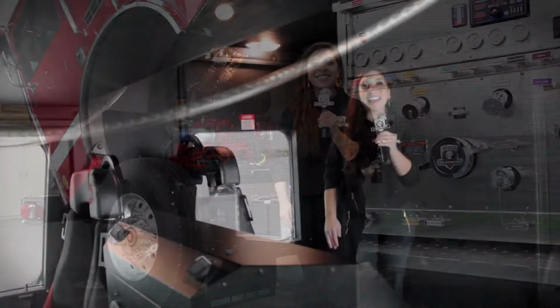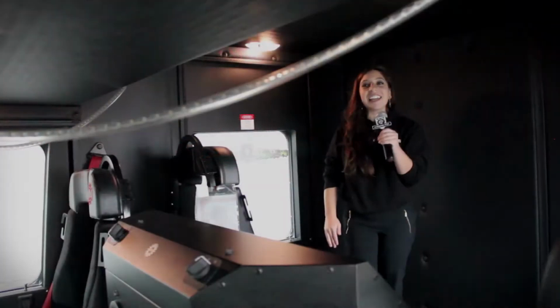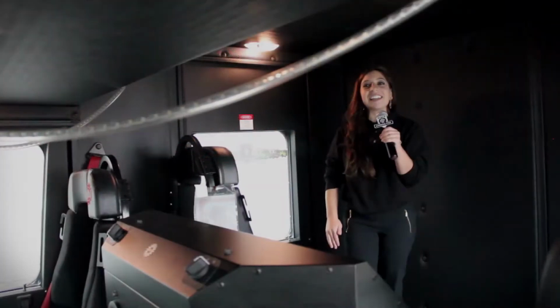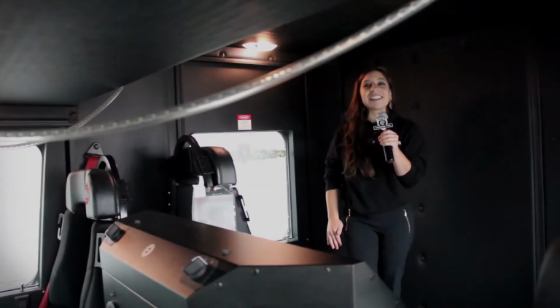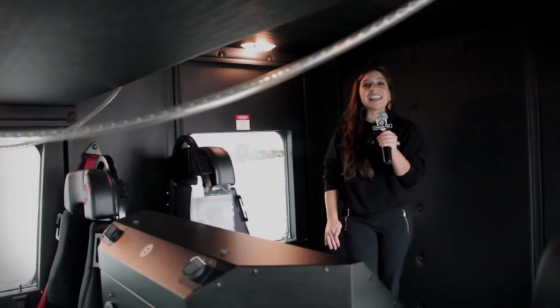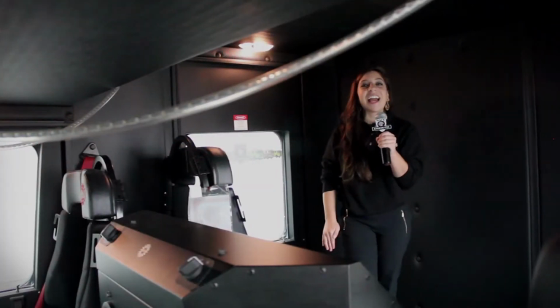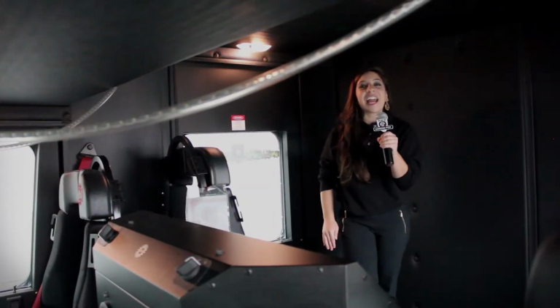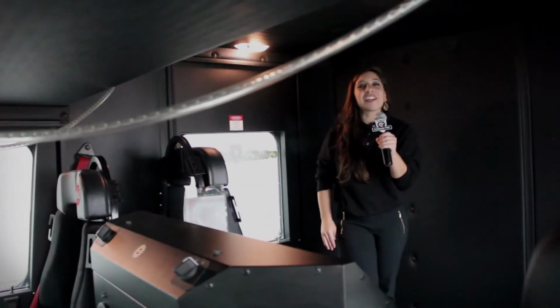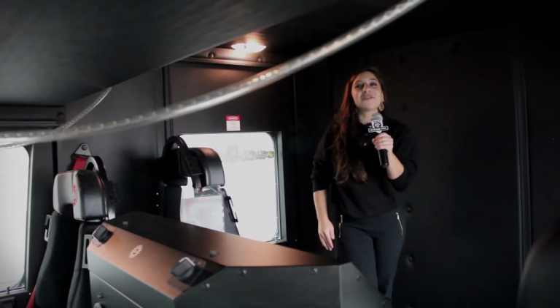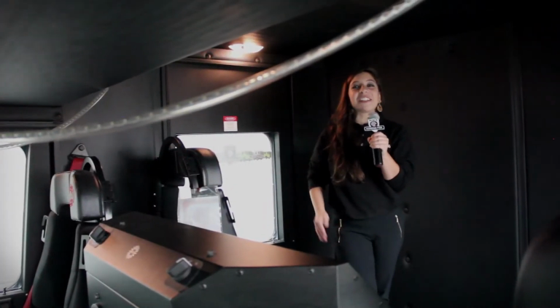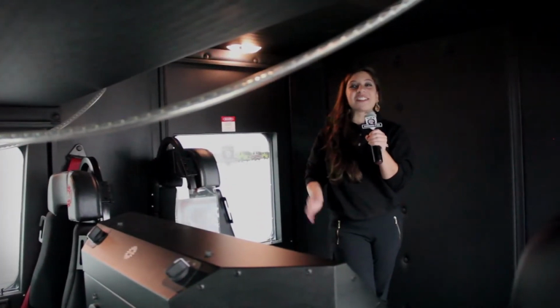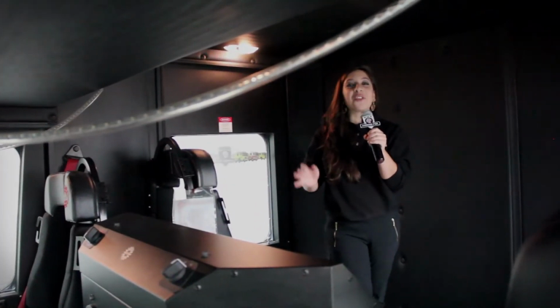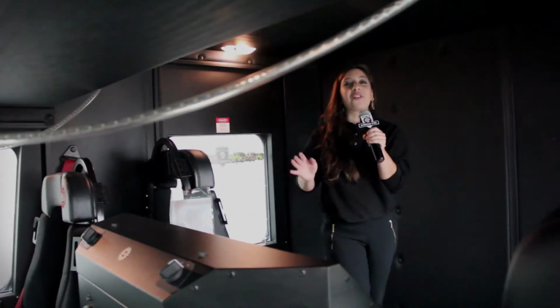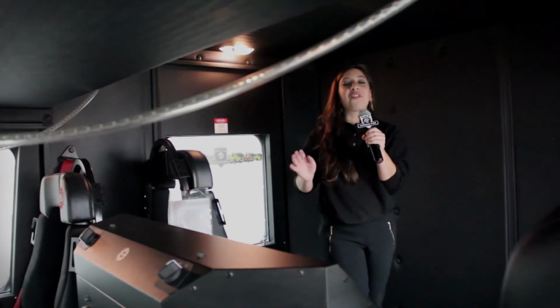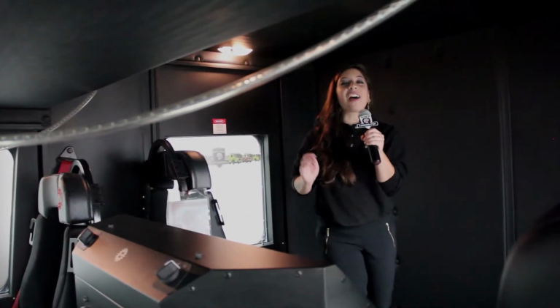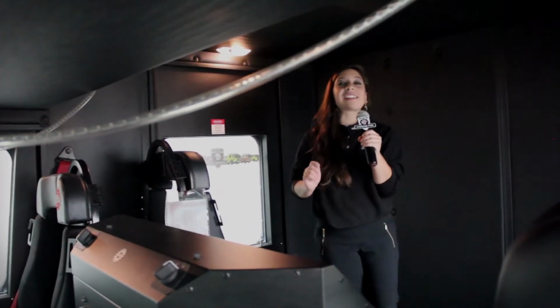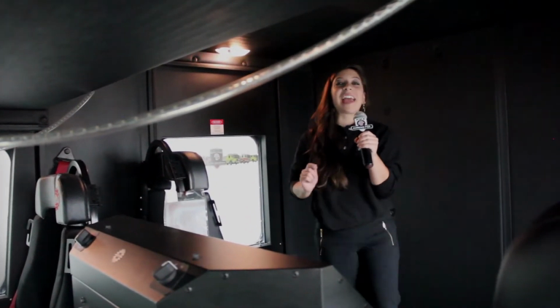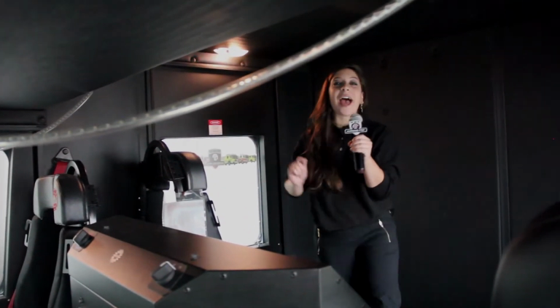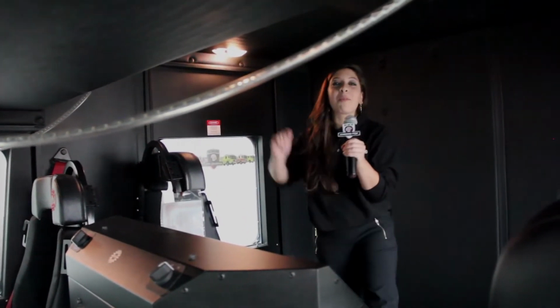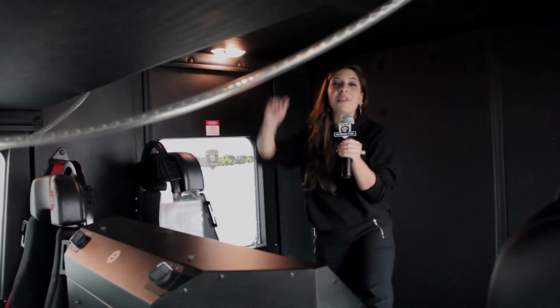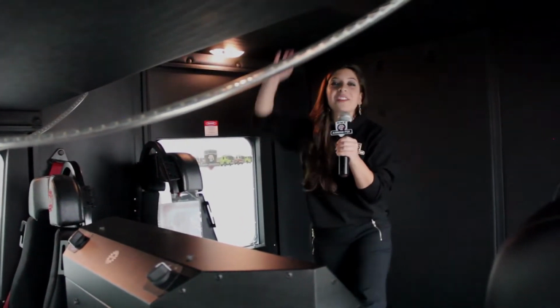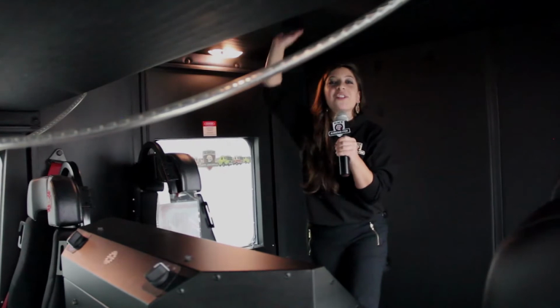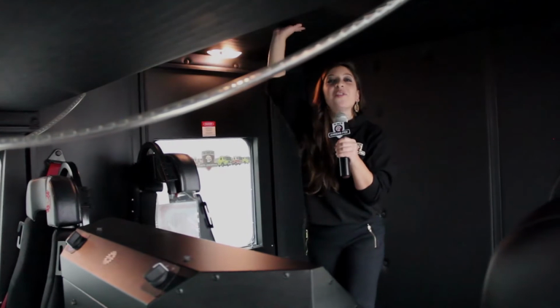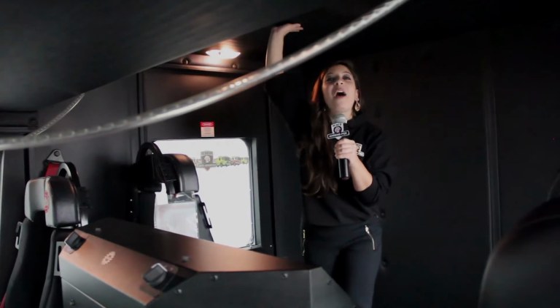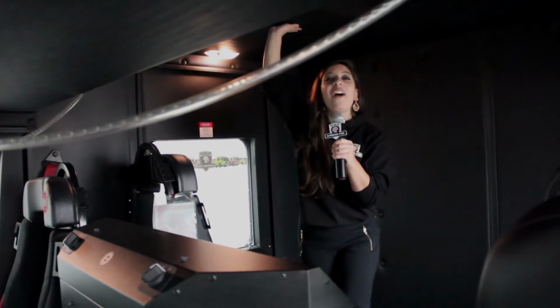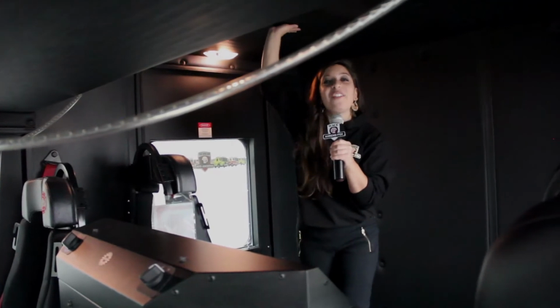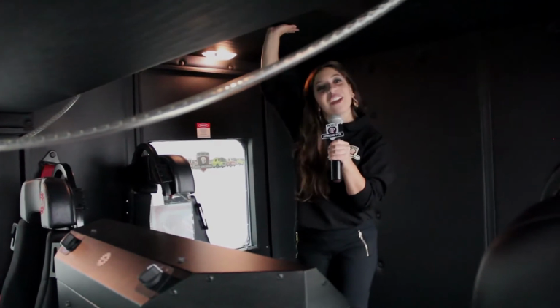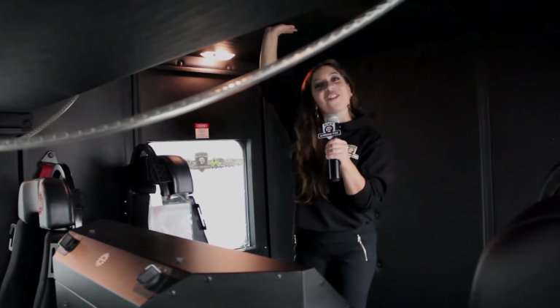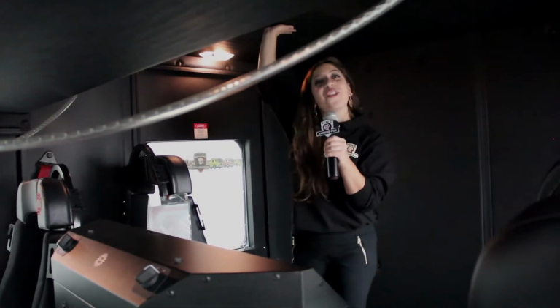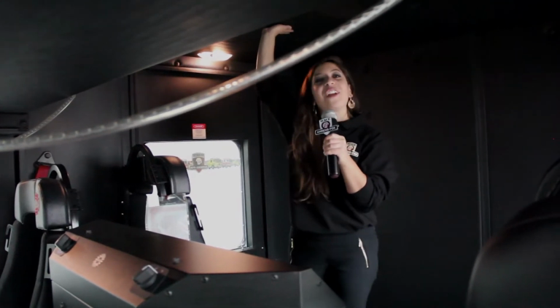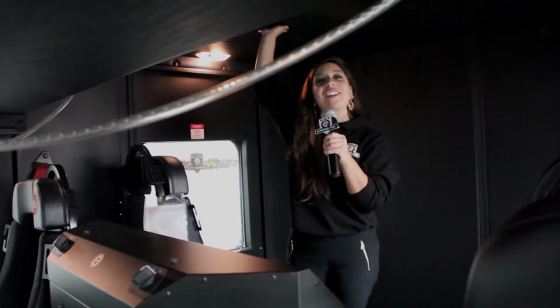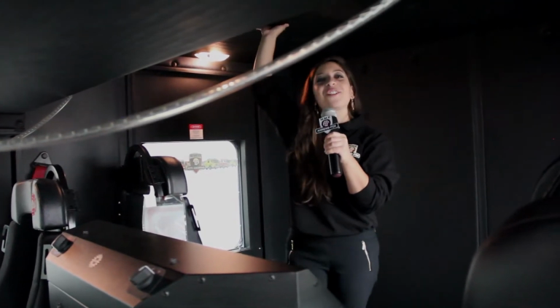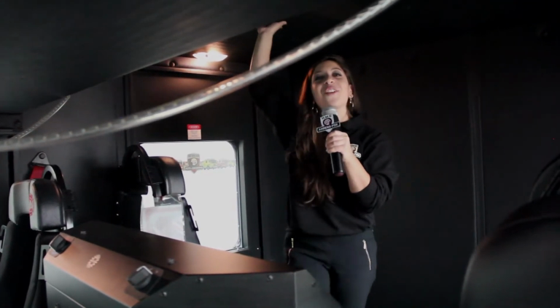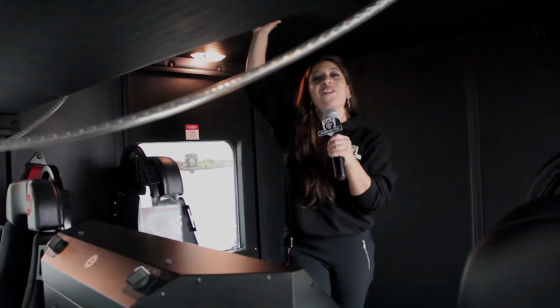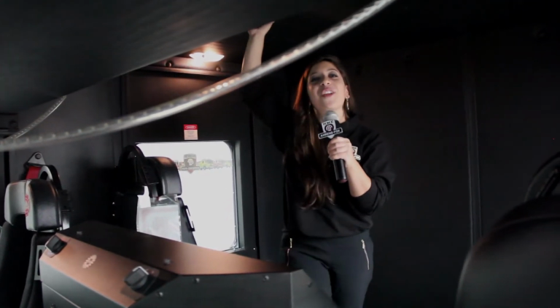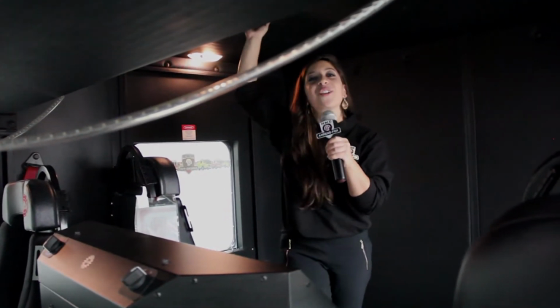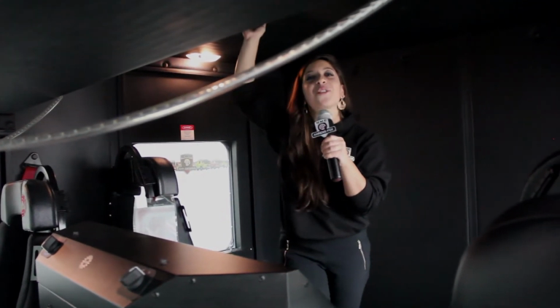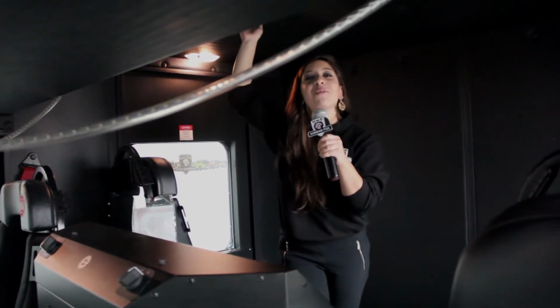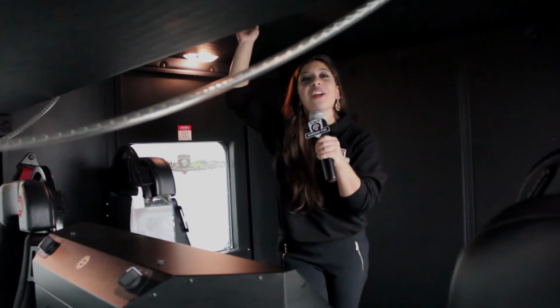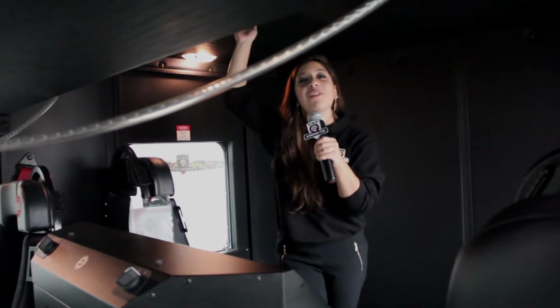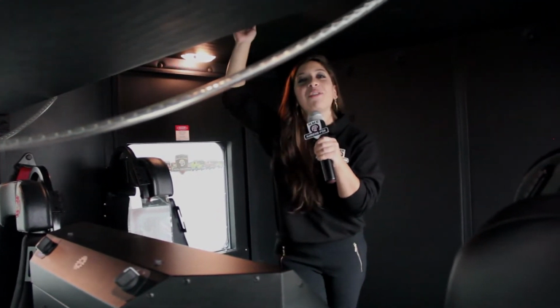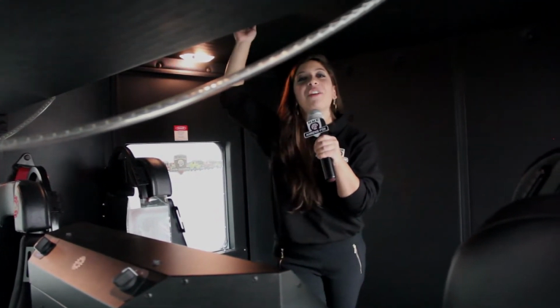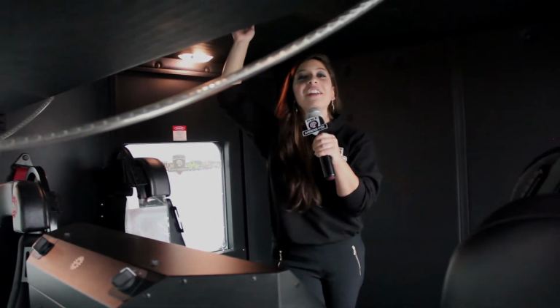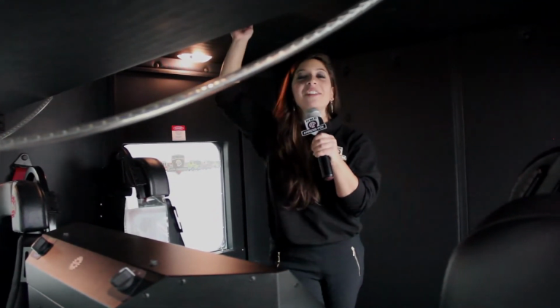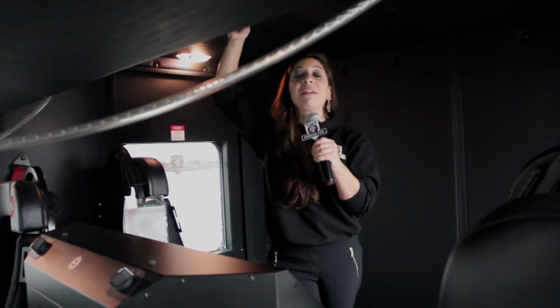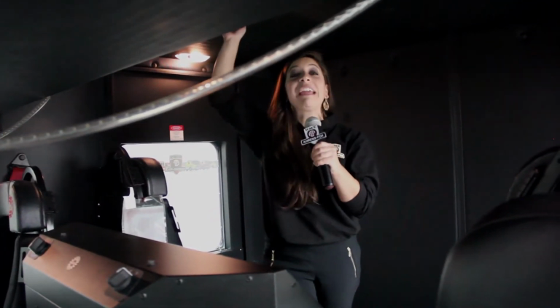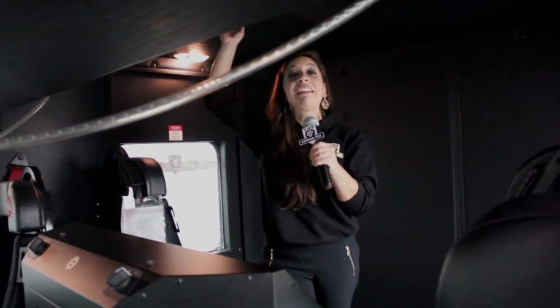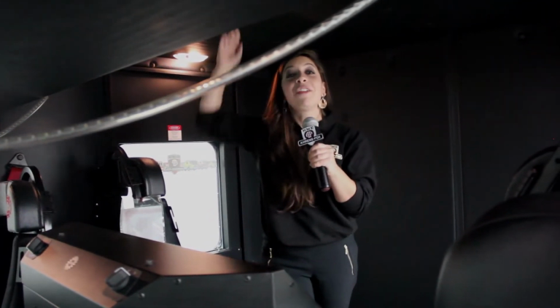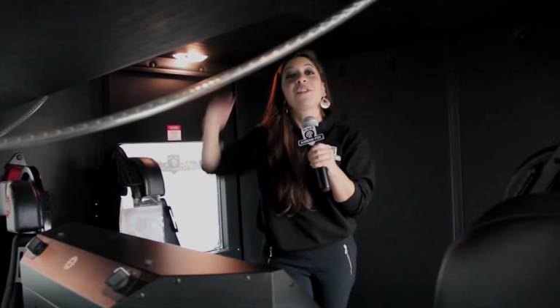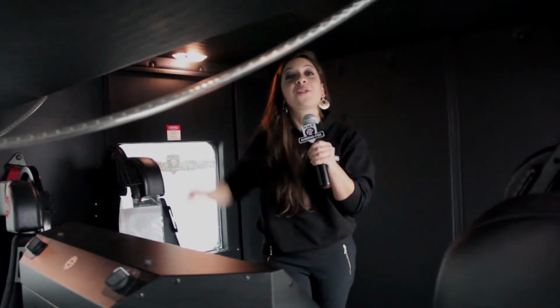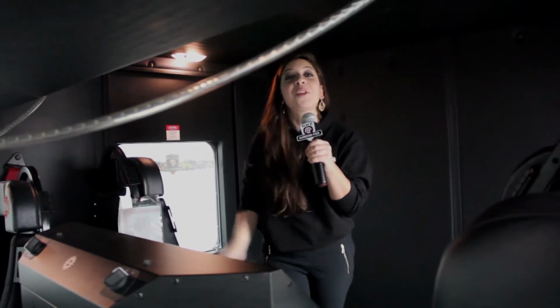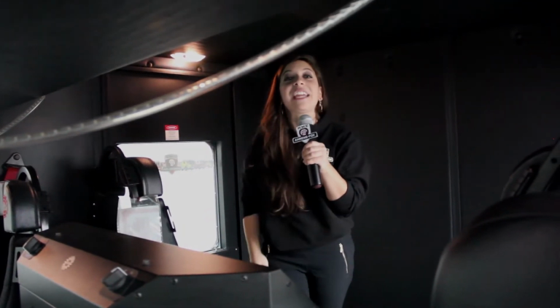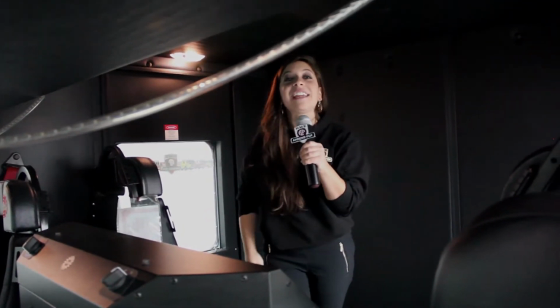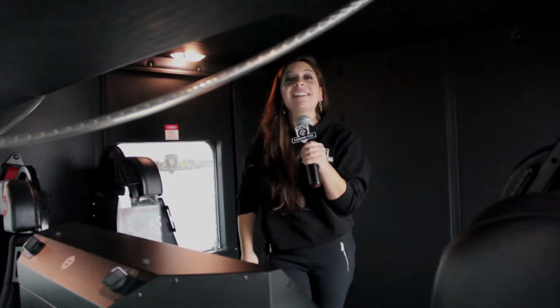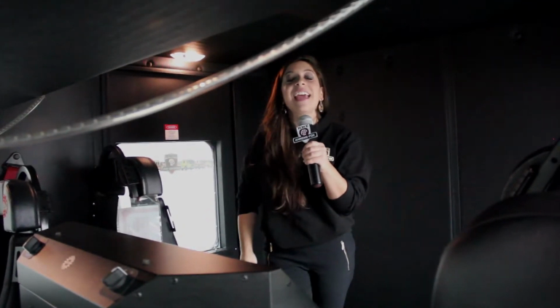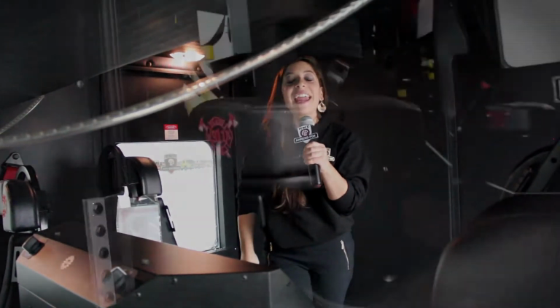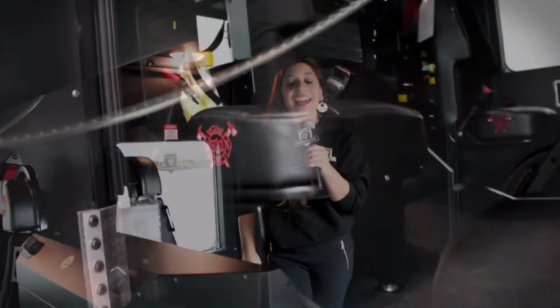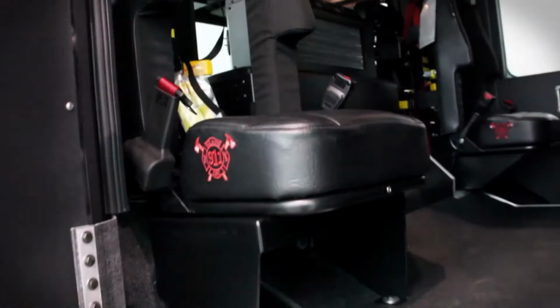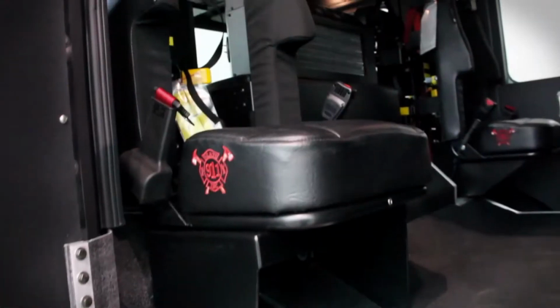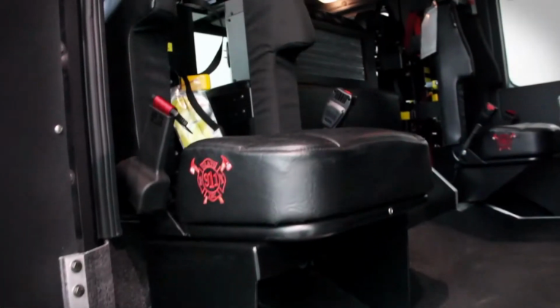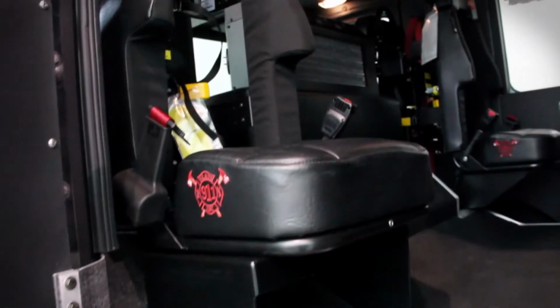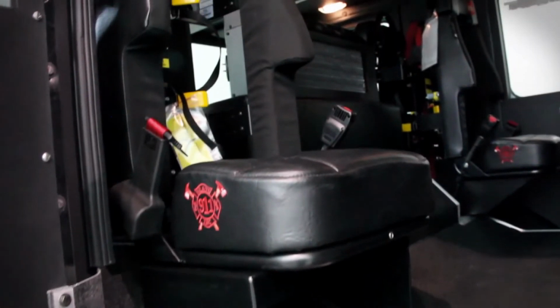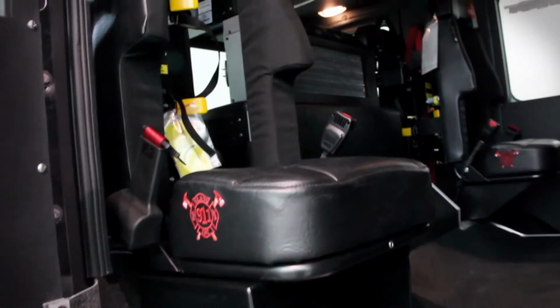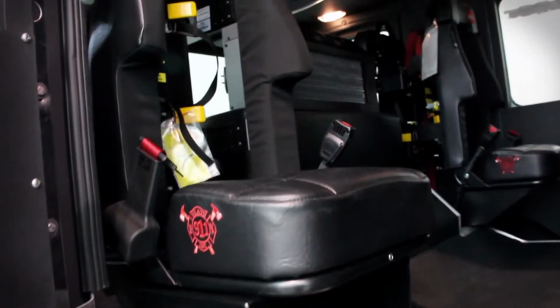Inside the HME Silver Fox cab with its 12-inch raised roof, there is room to configure it to meet individual needs and equipment inside.